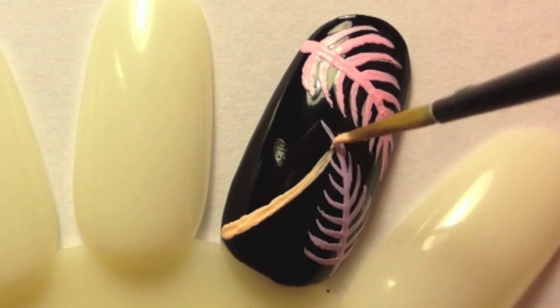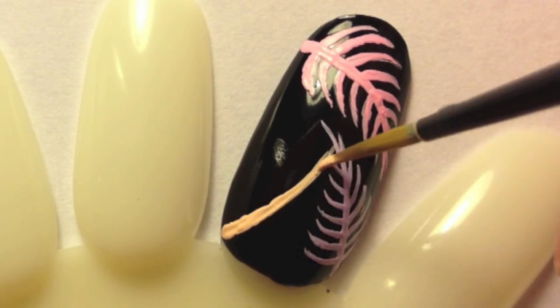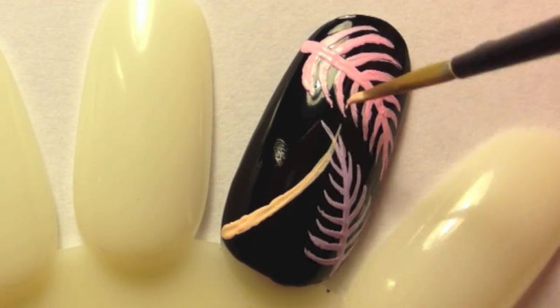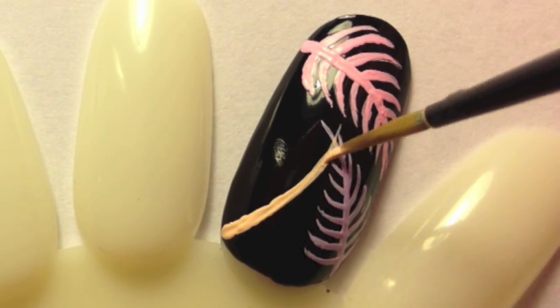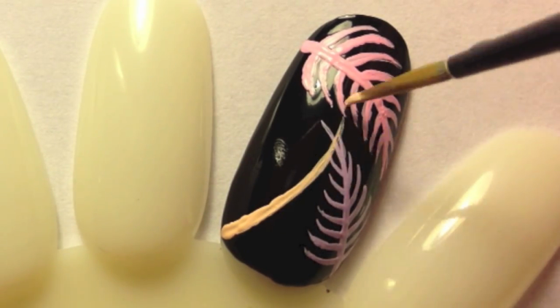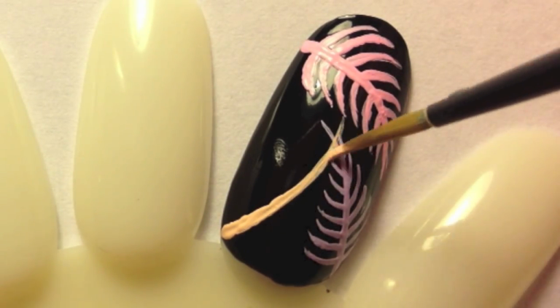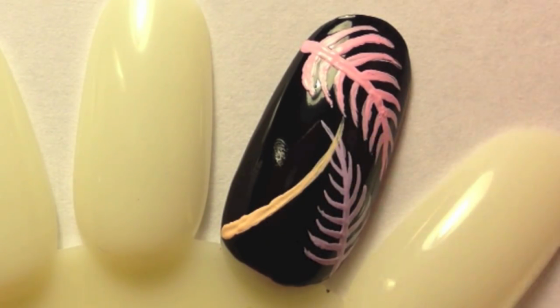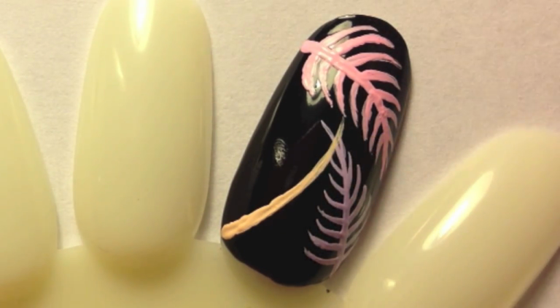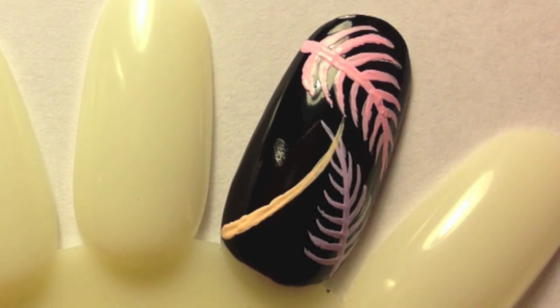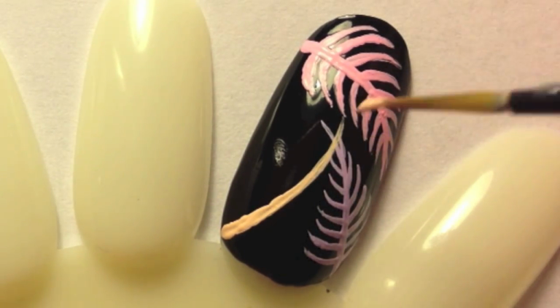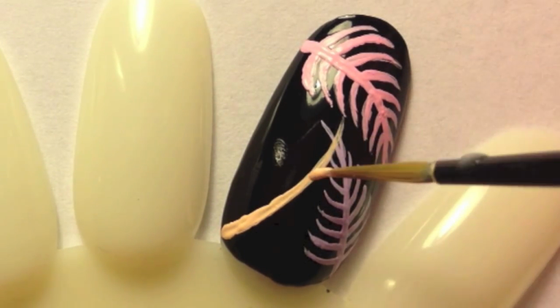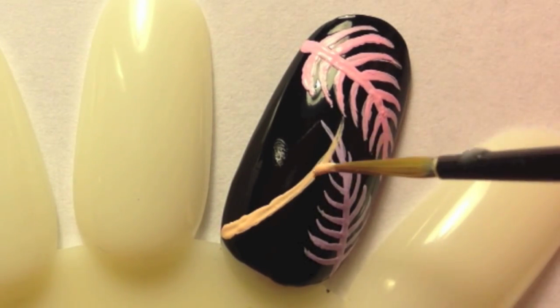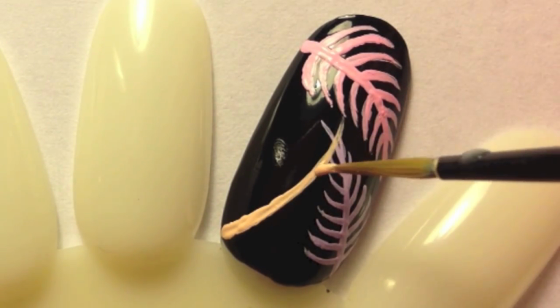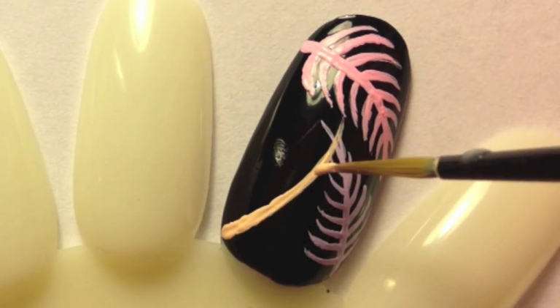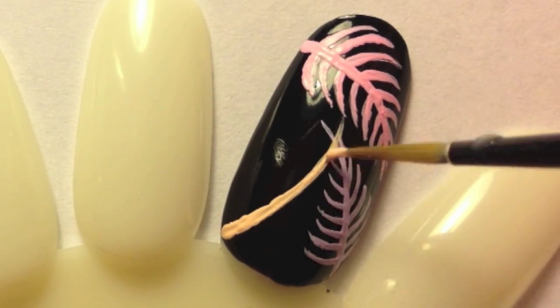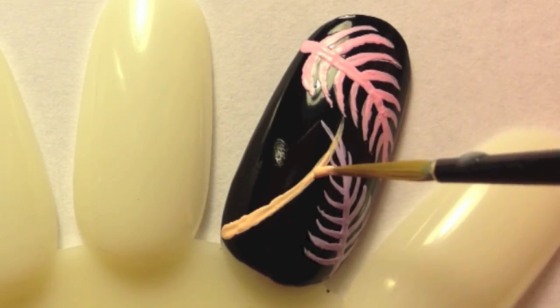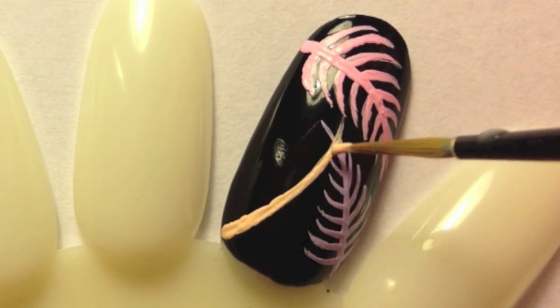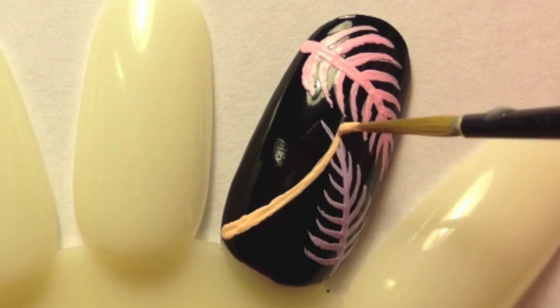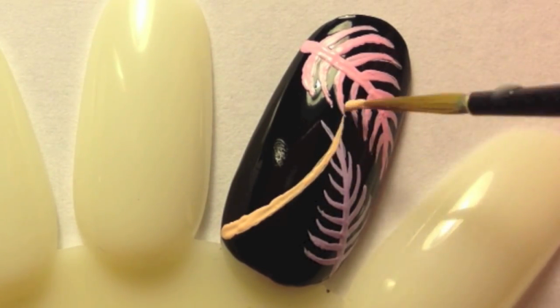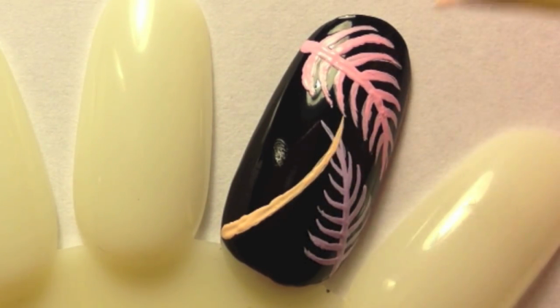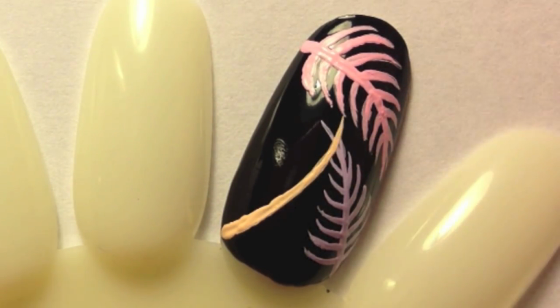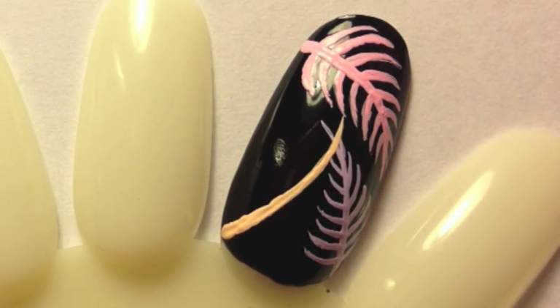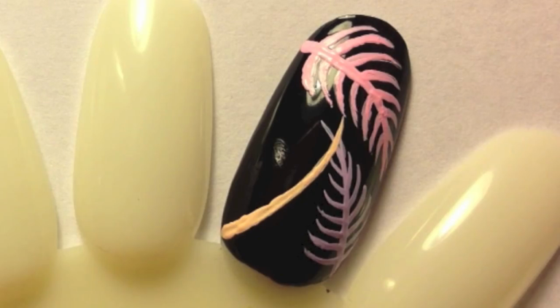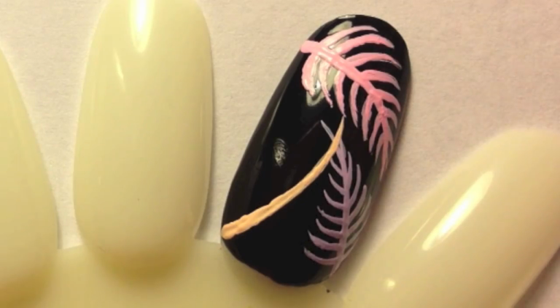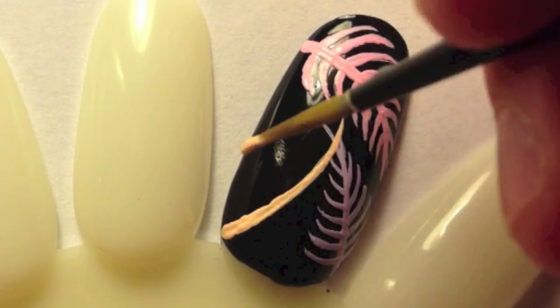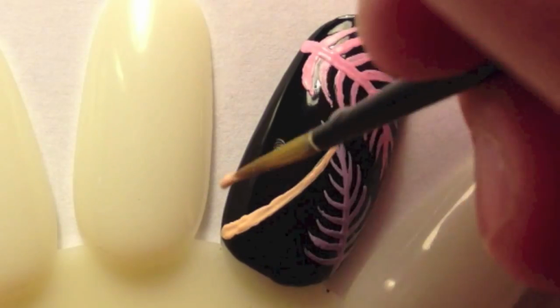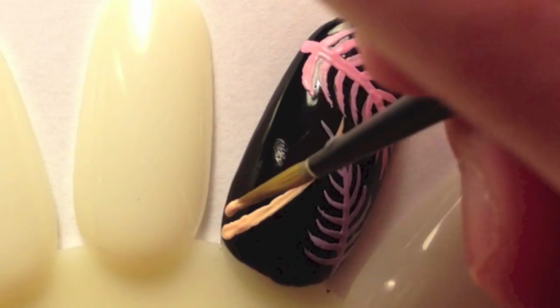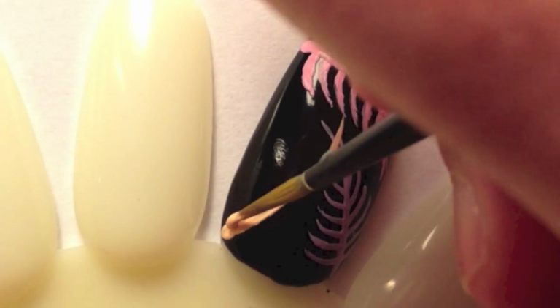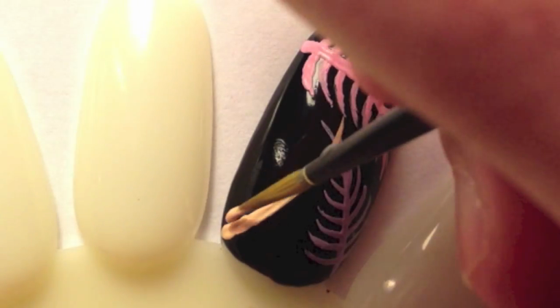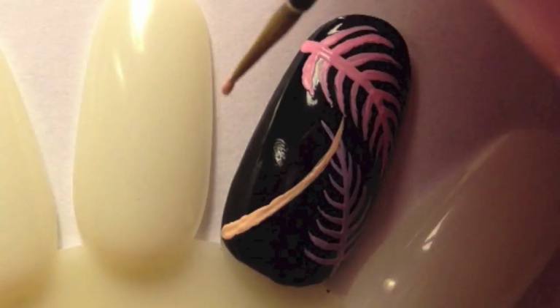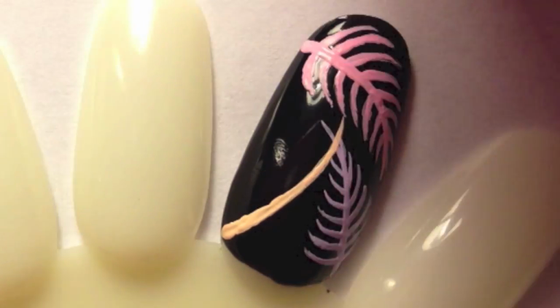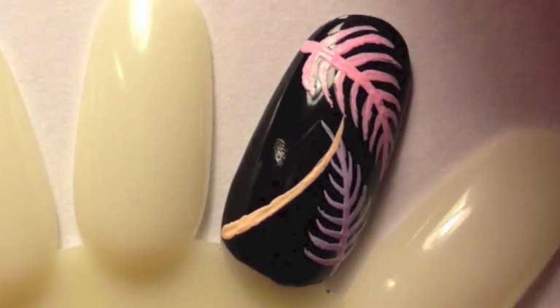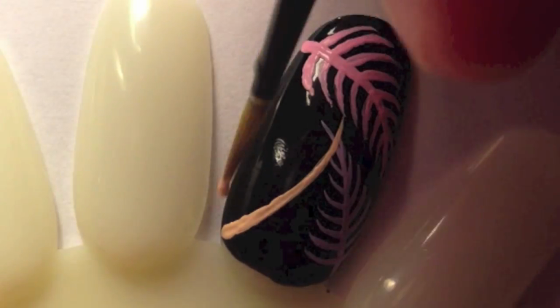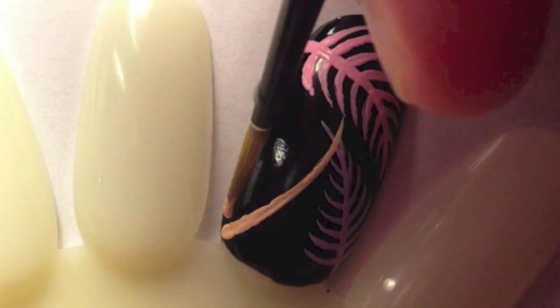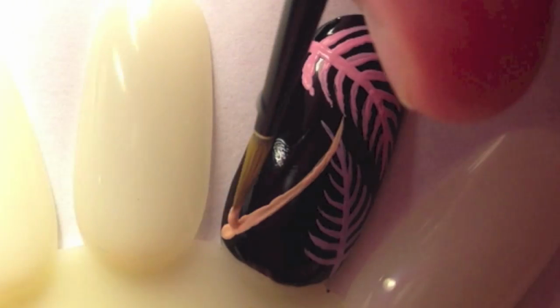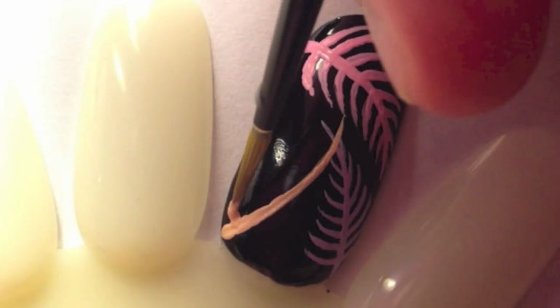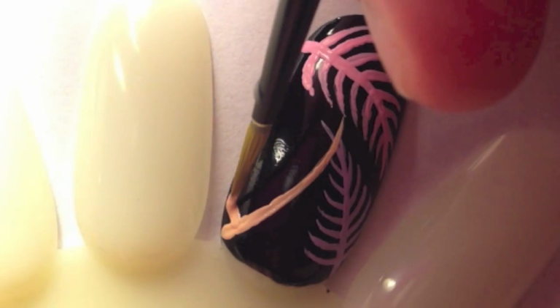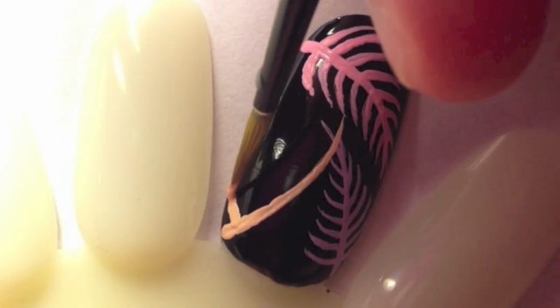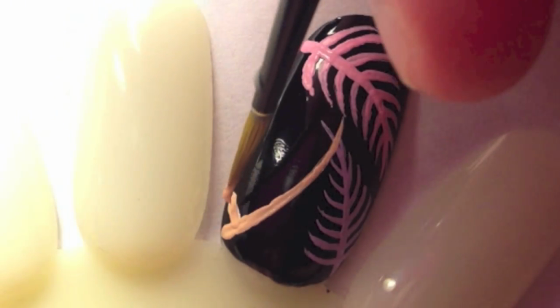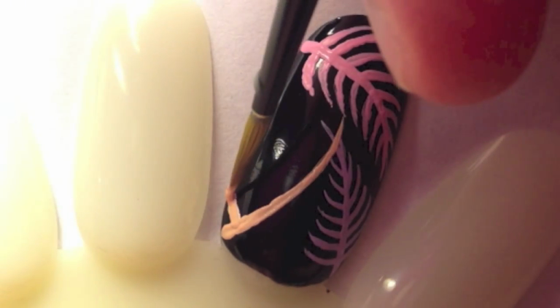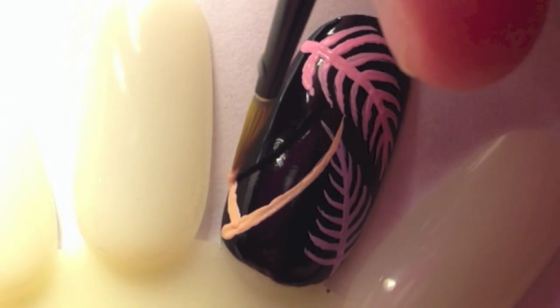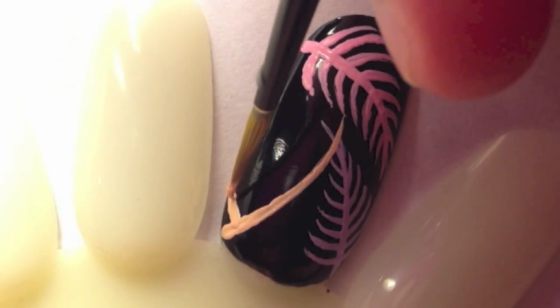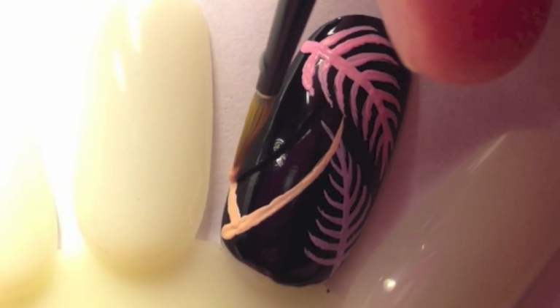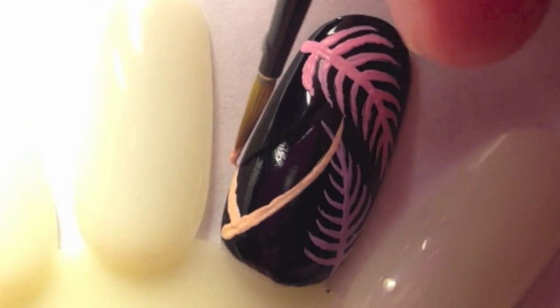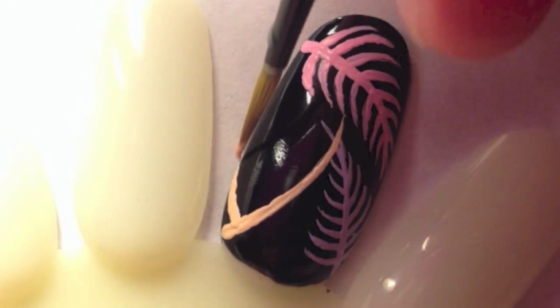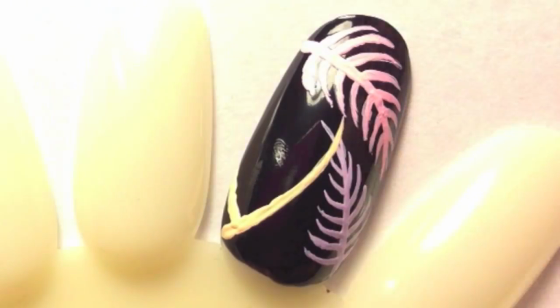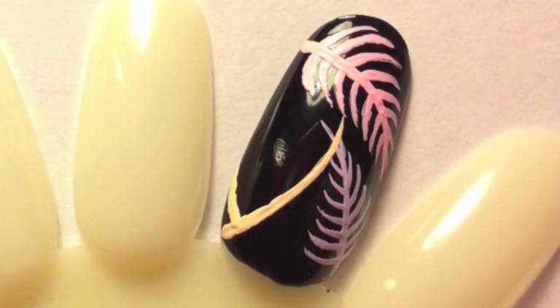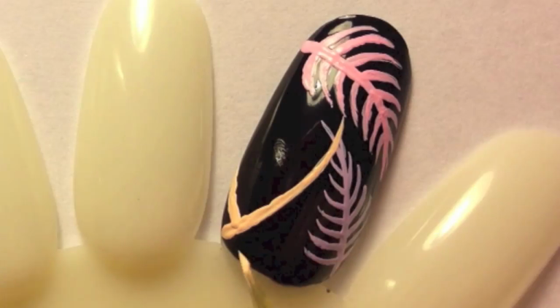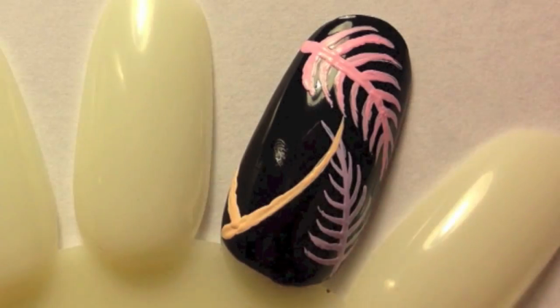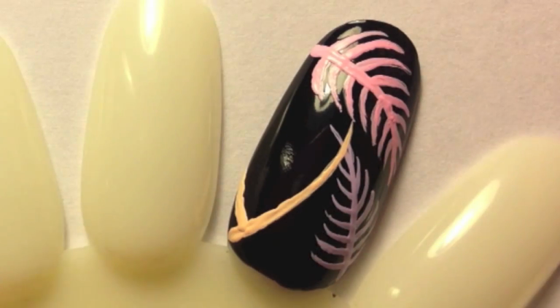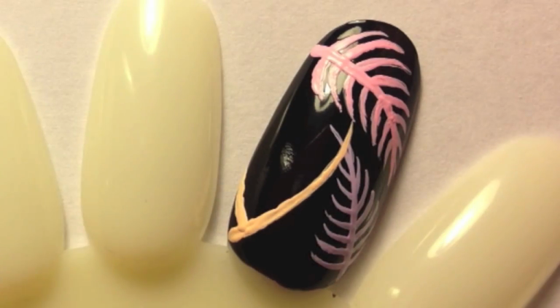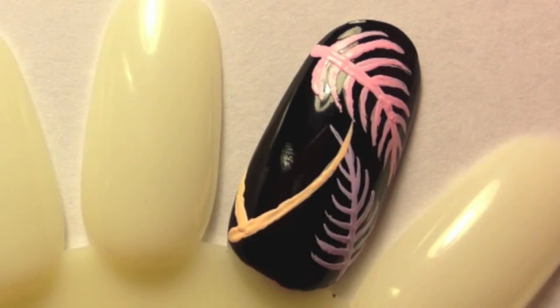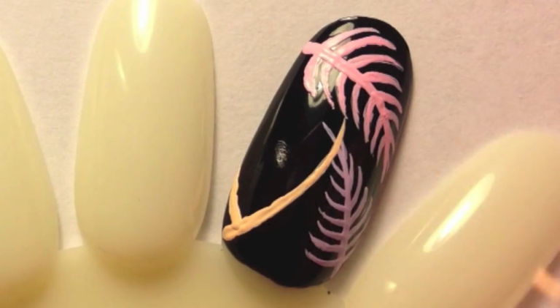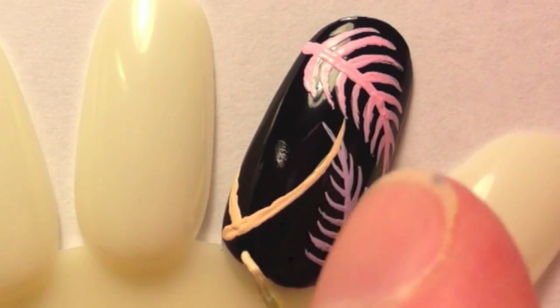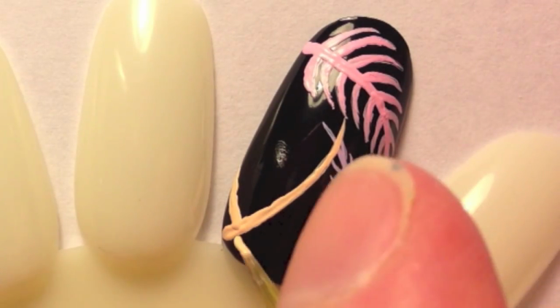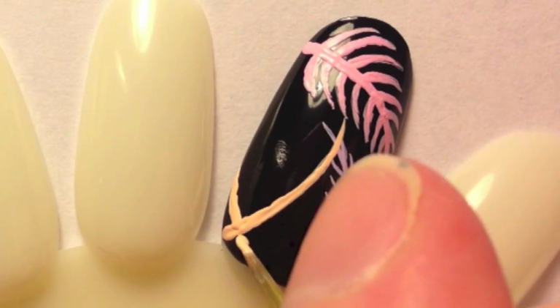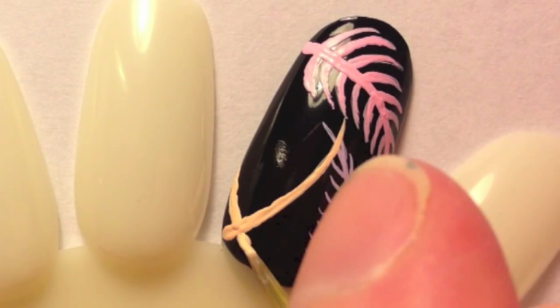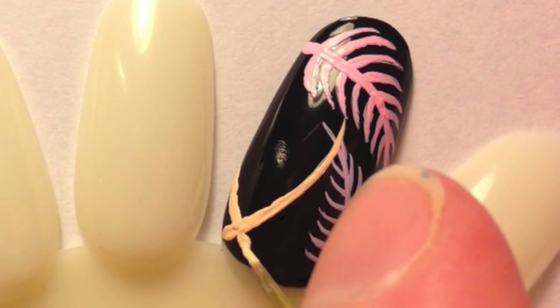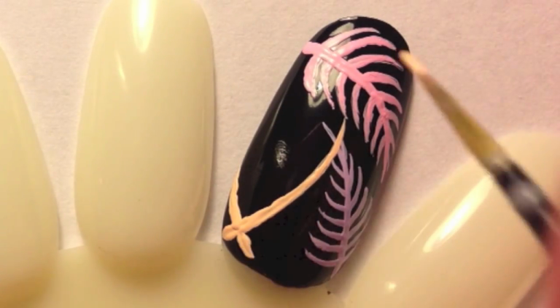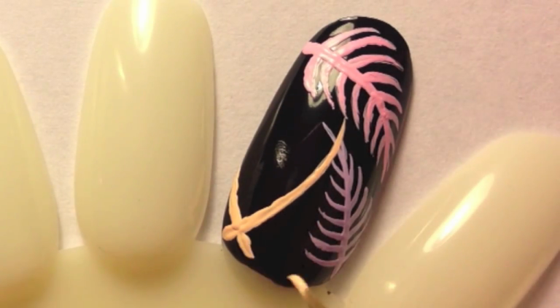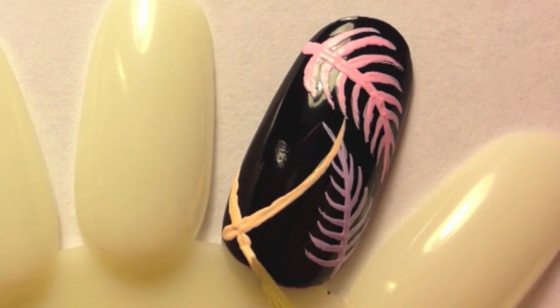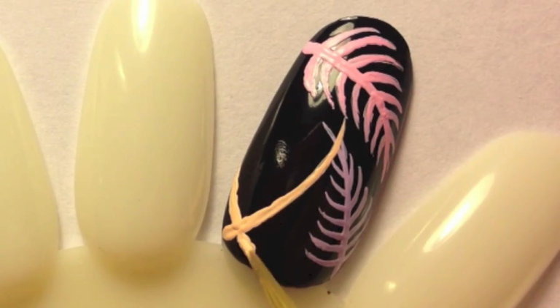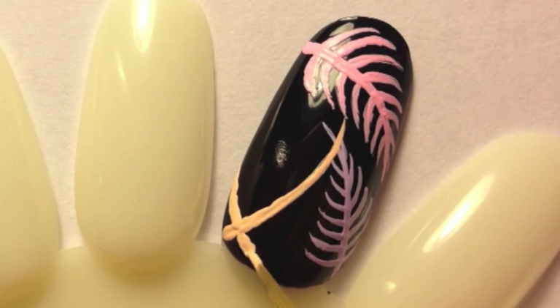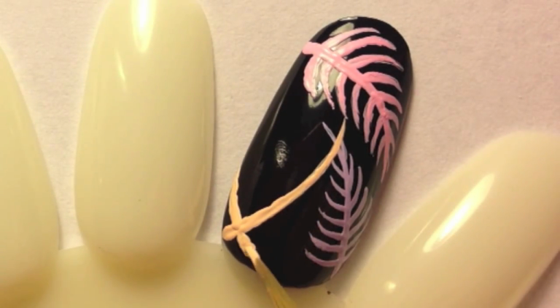Once you start to run out of black space on the nail, start overlapping the leaves. This will add some dimension to the look.